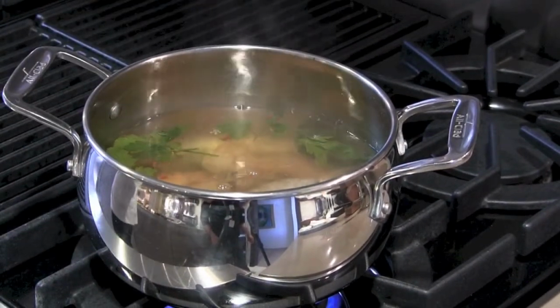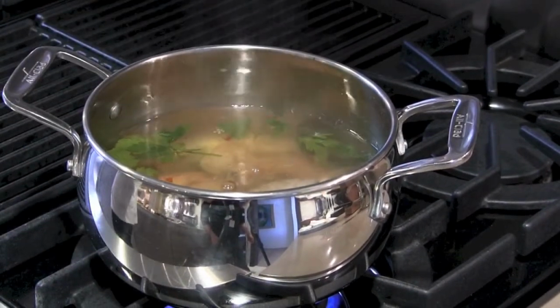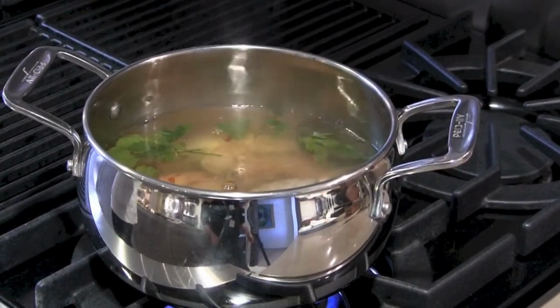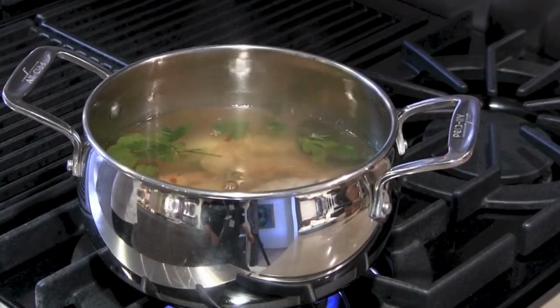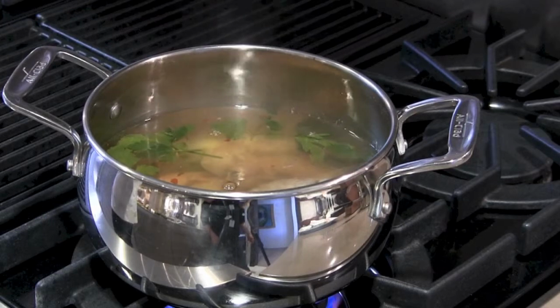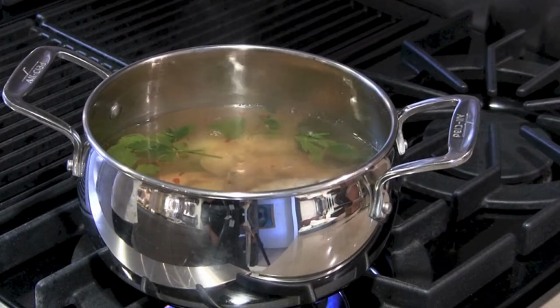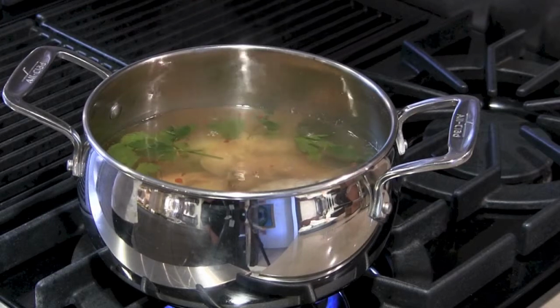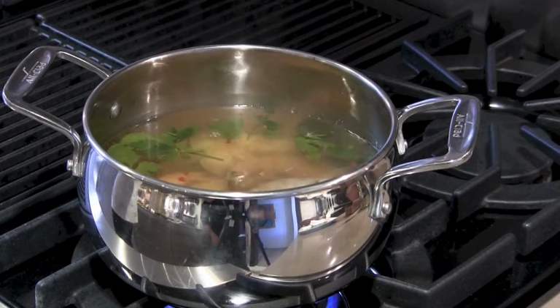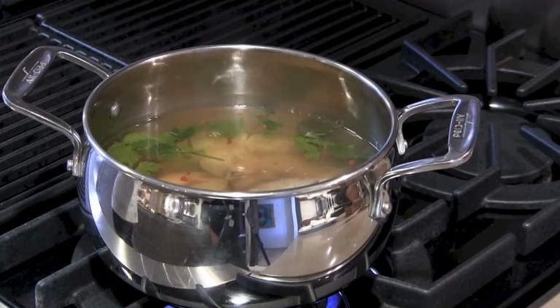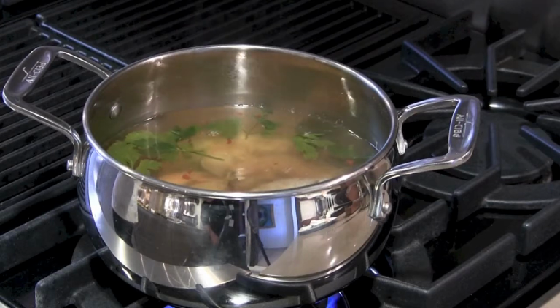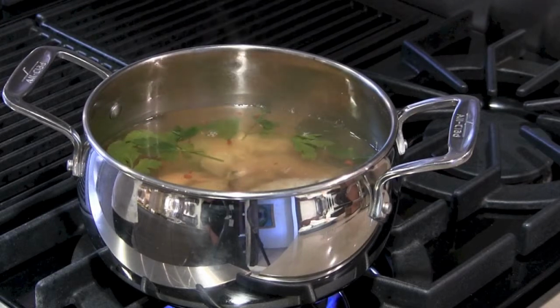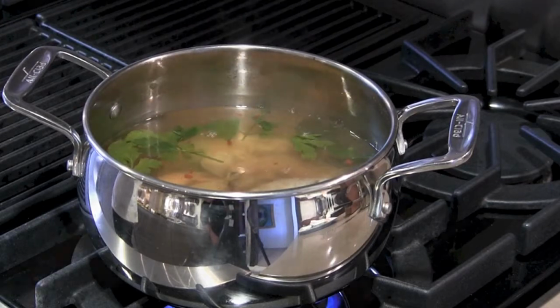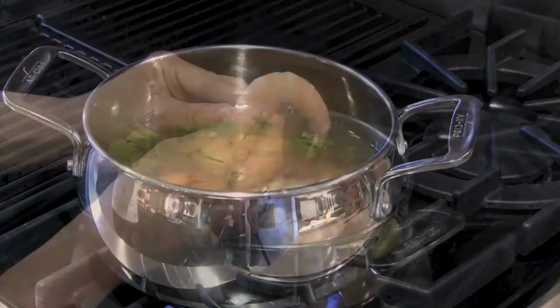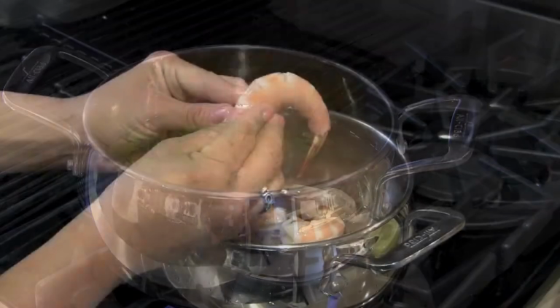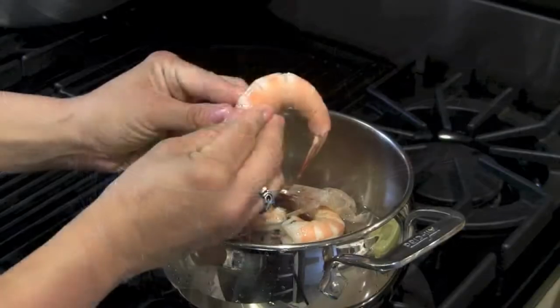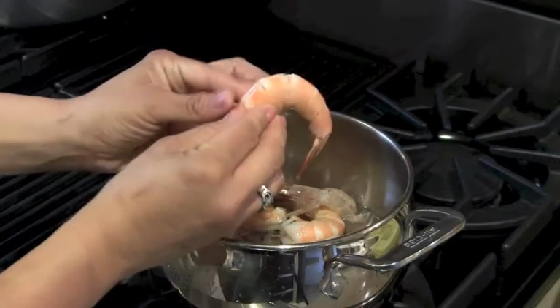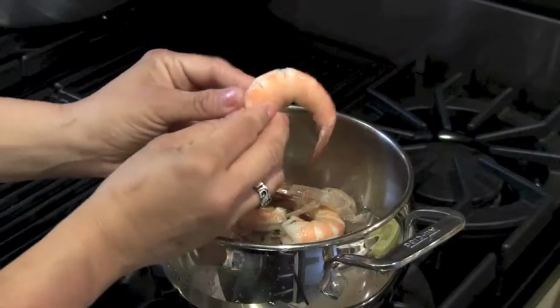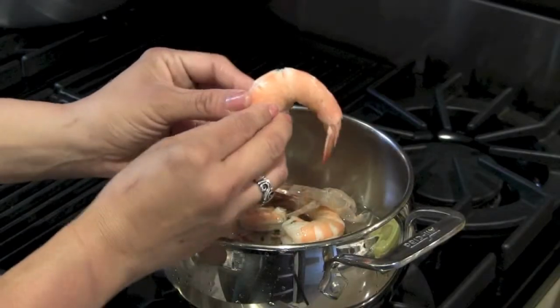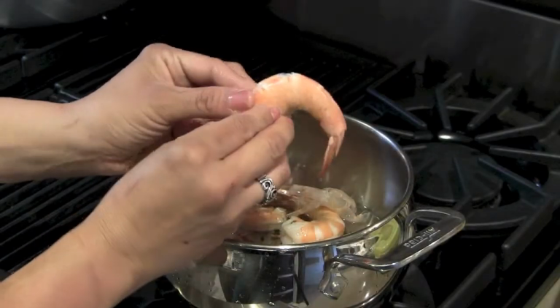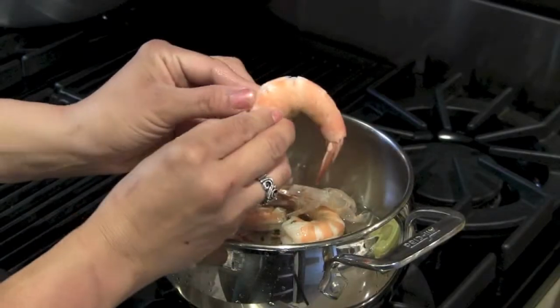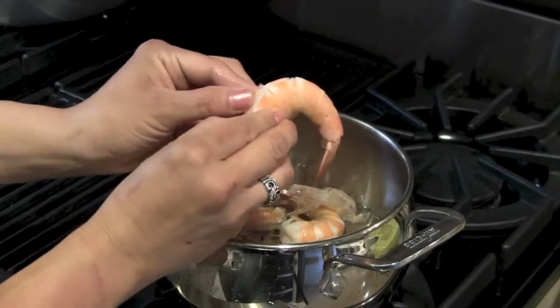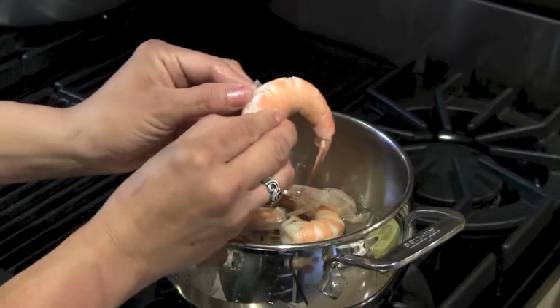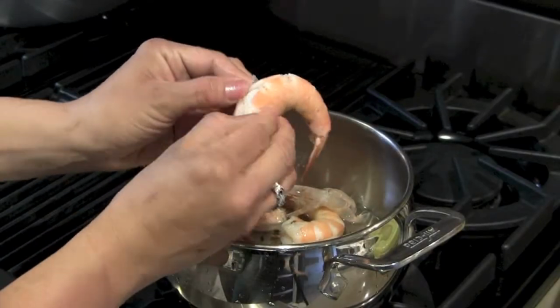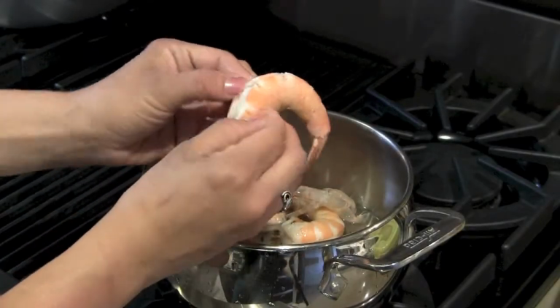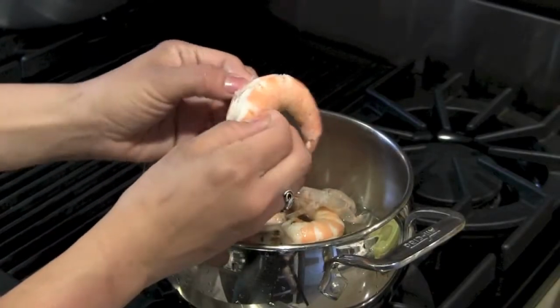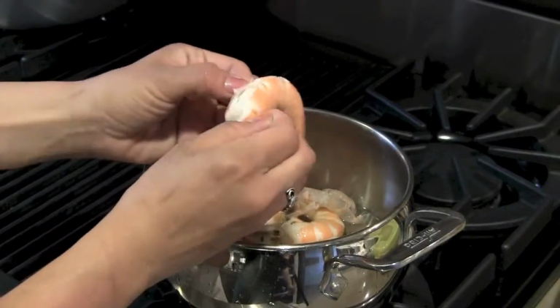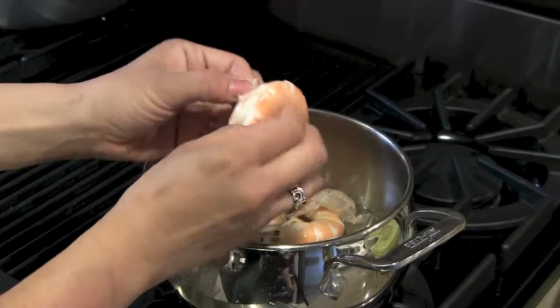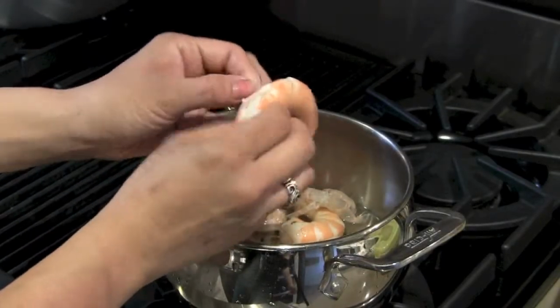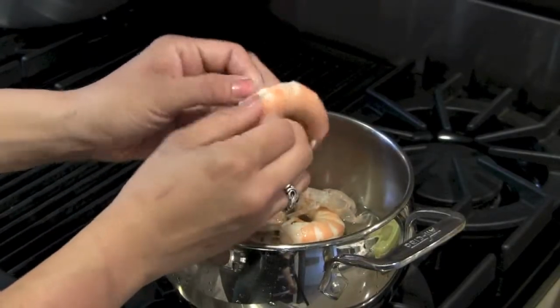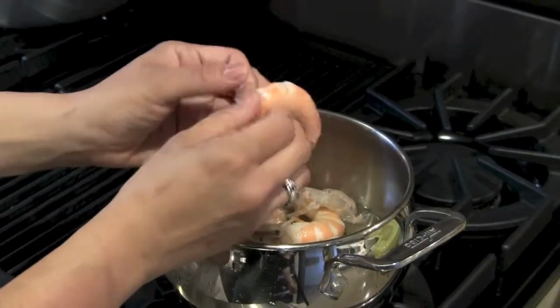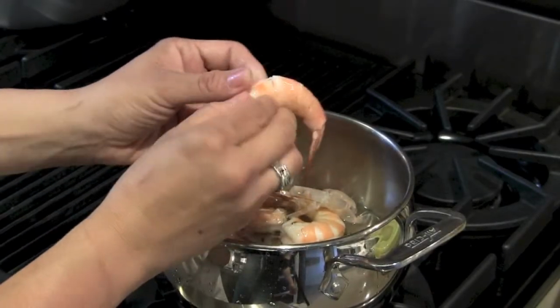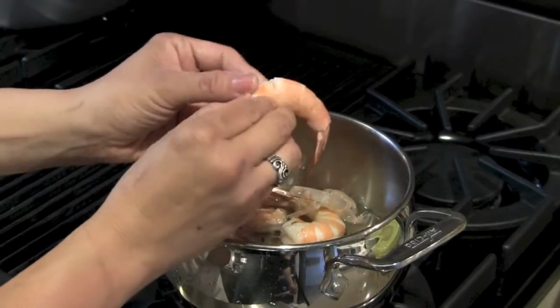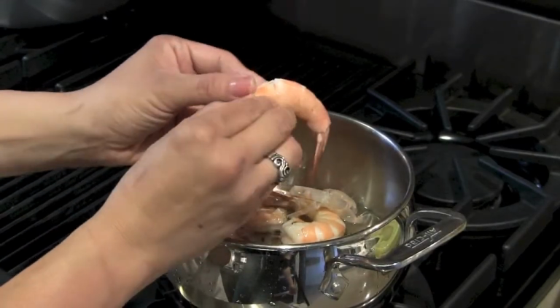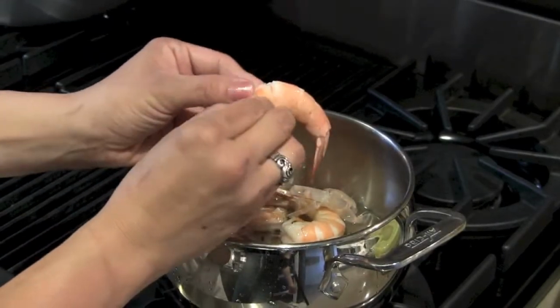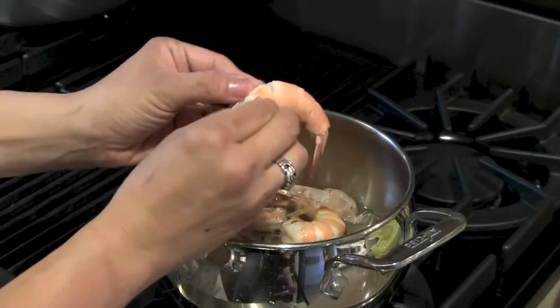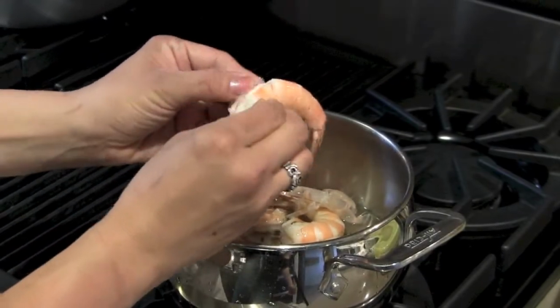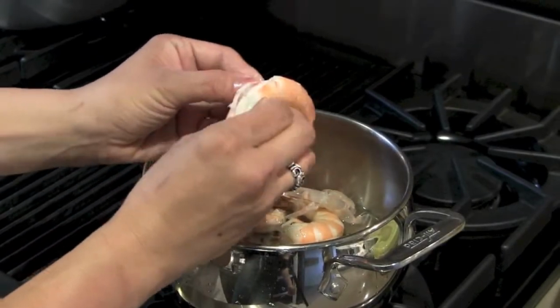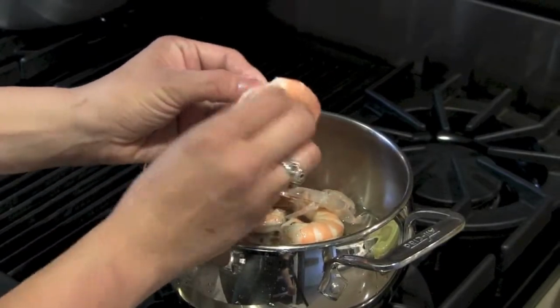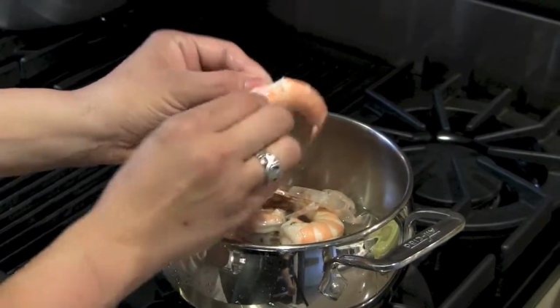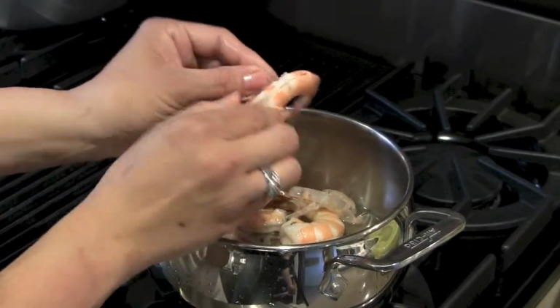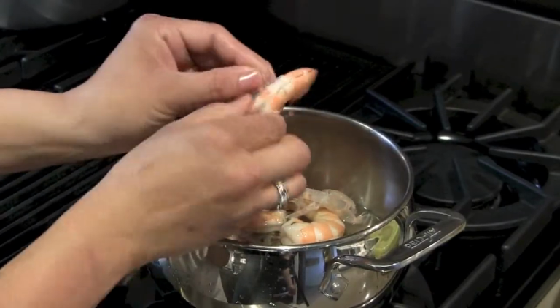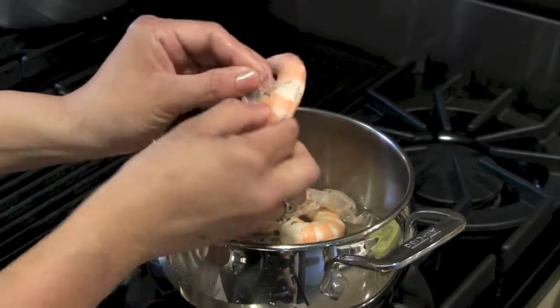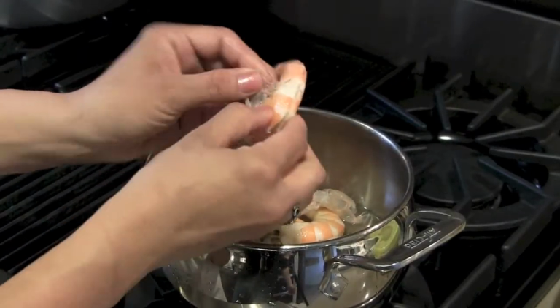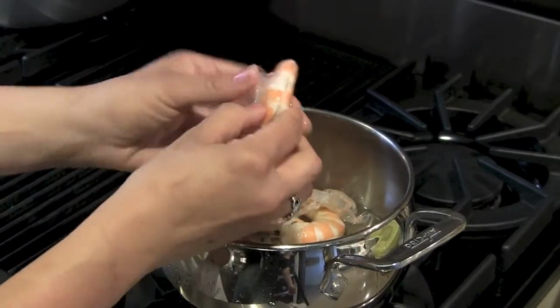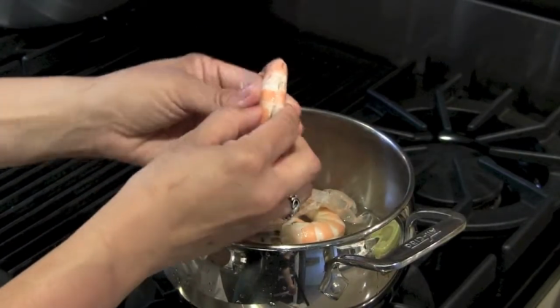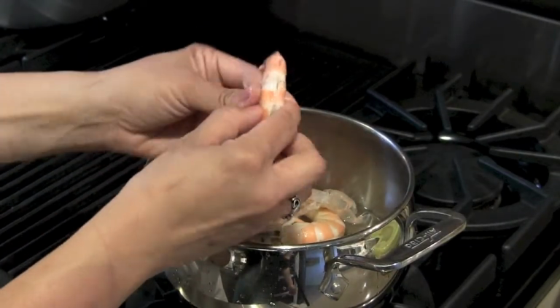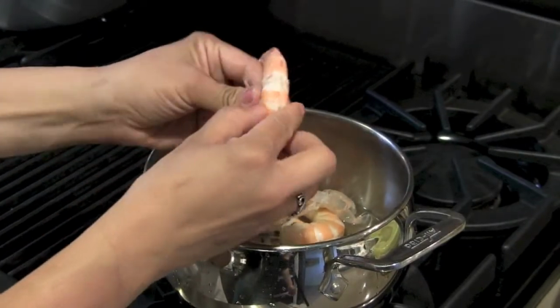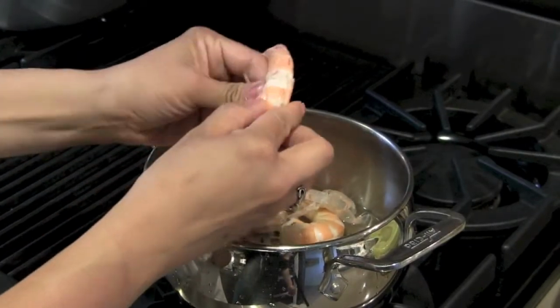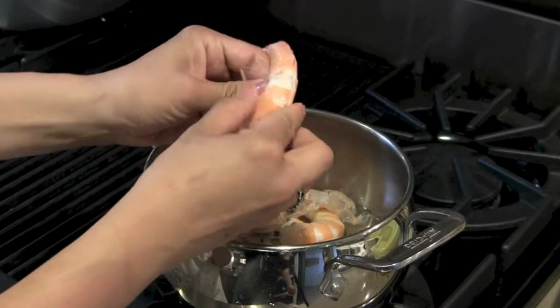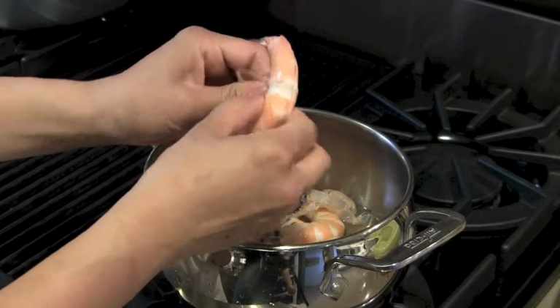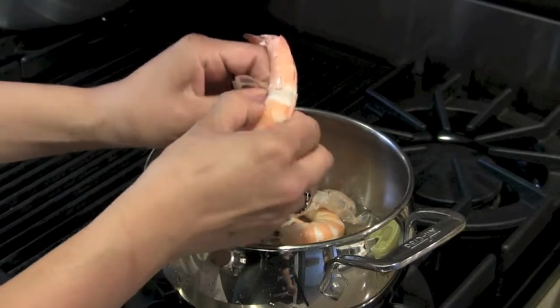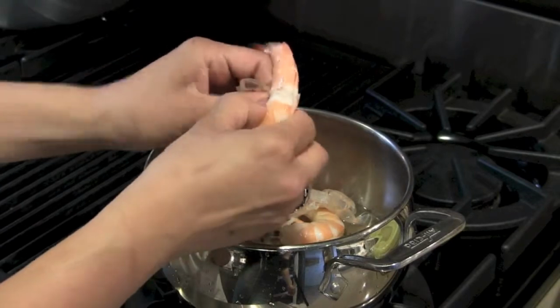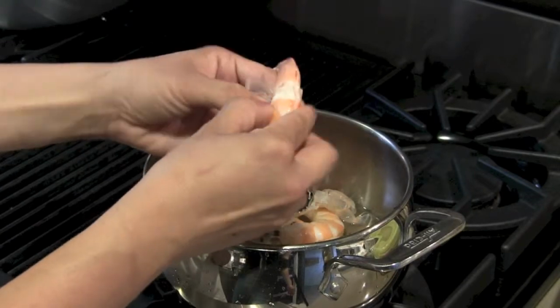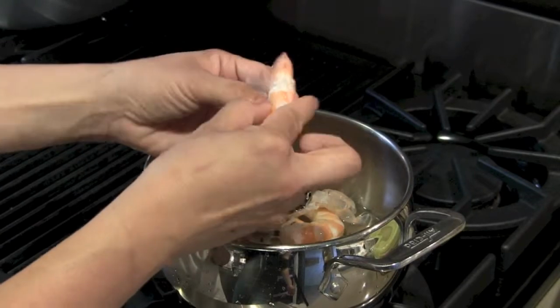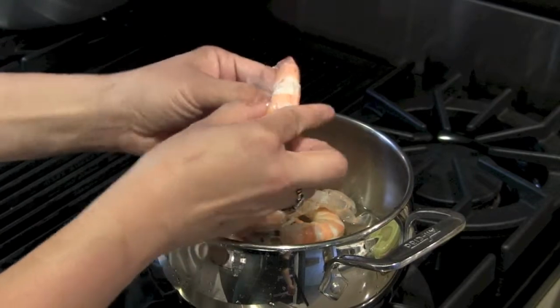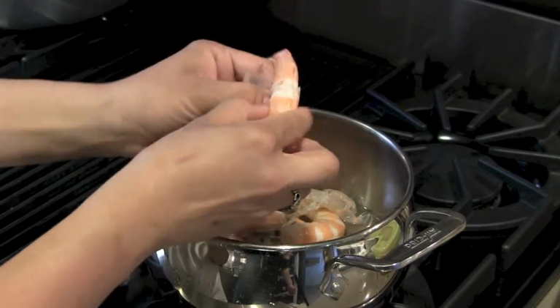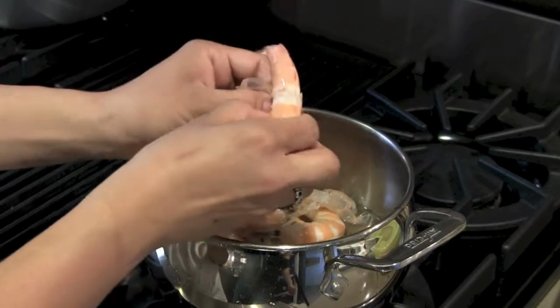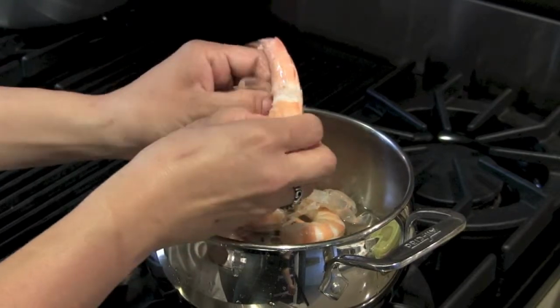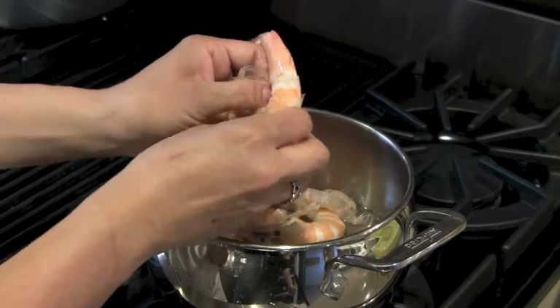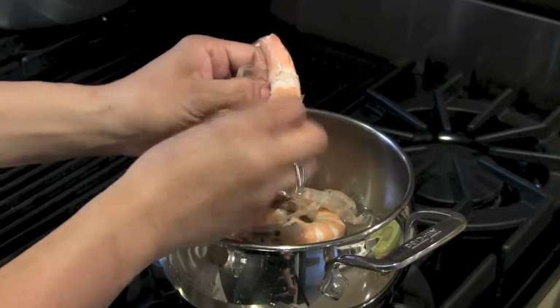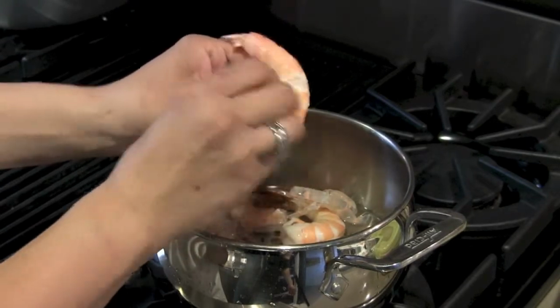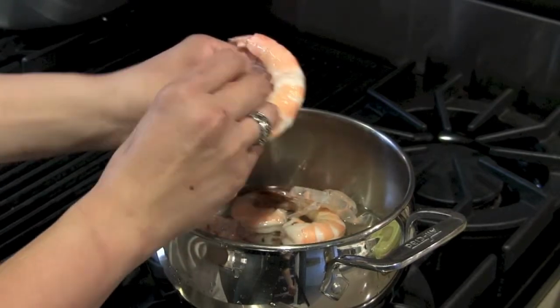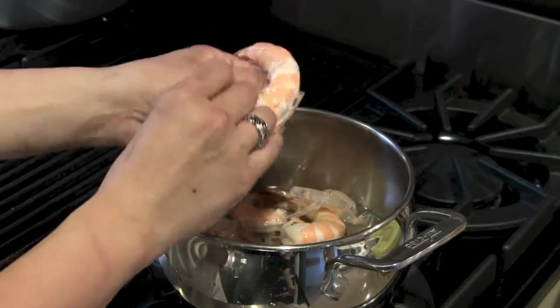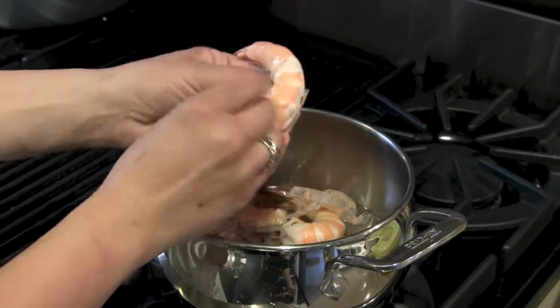Remove the pot from the stove and drain the hot water. Run cold water on the shrimp for 2 minutes or until cool to the touch.